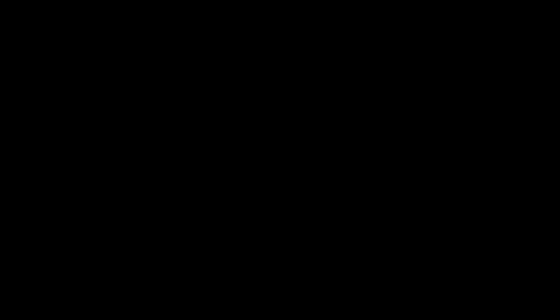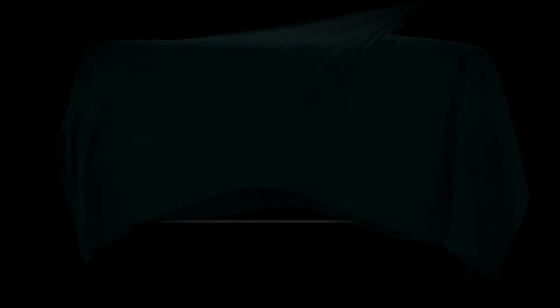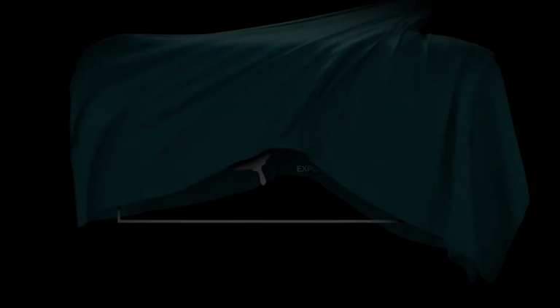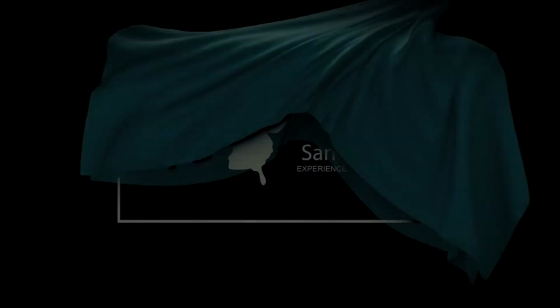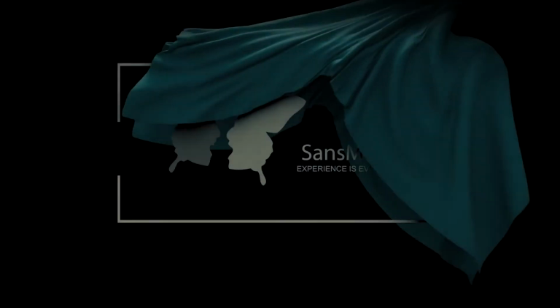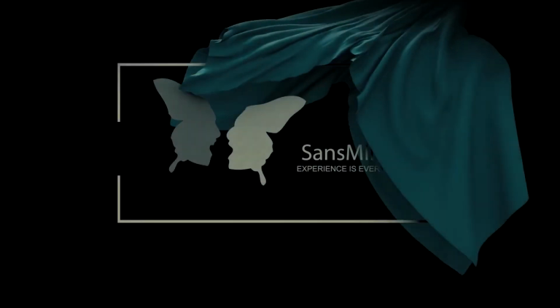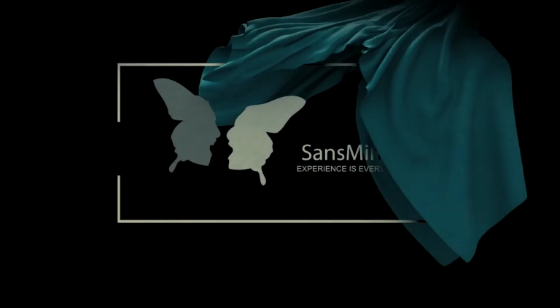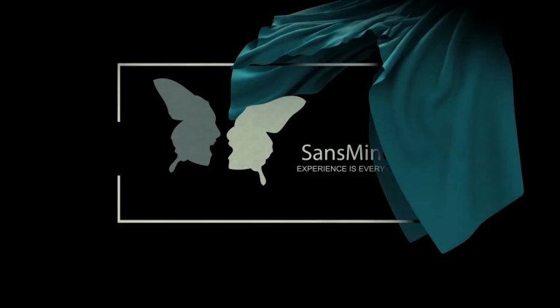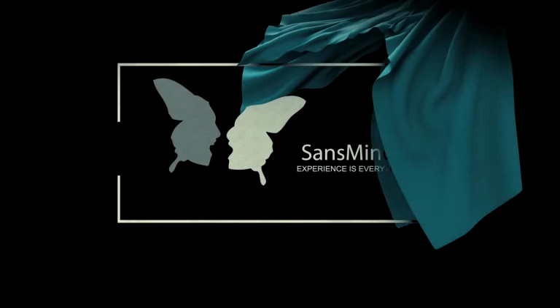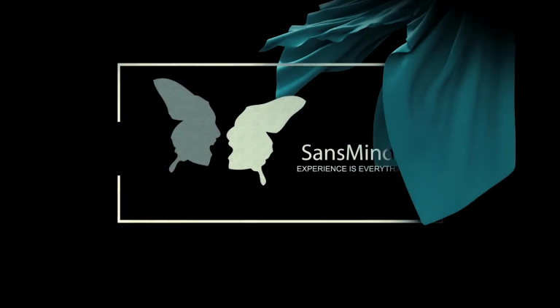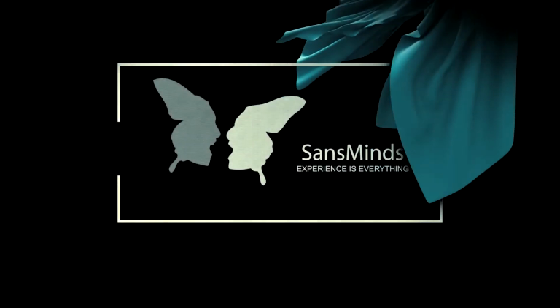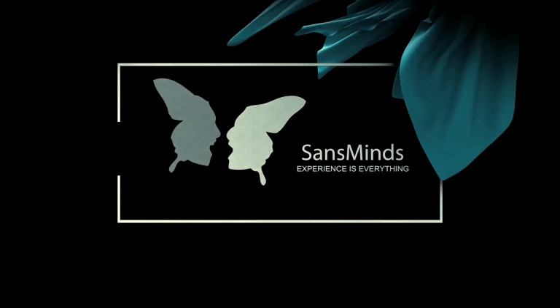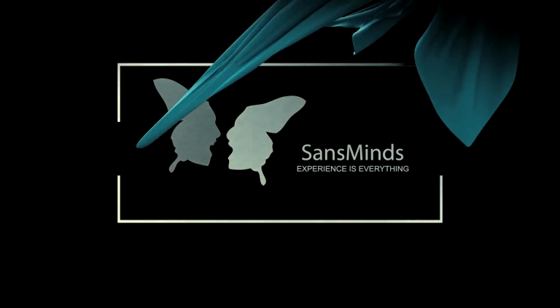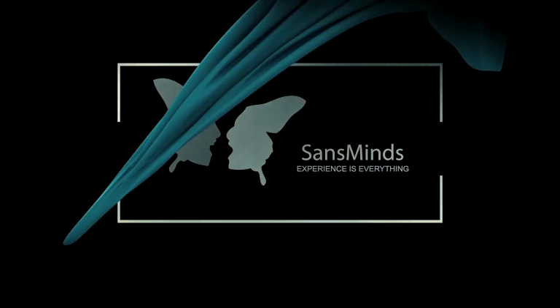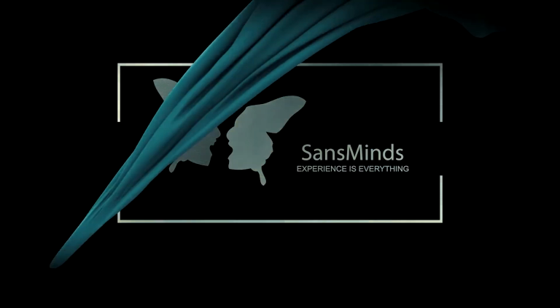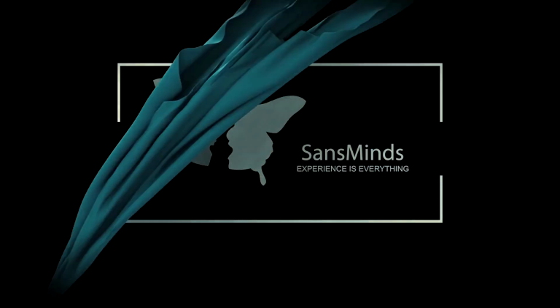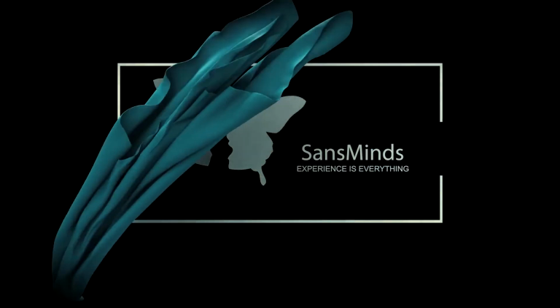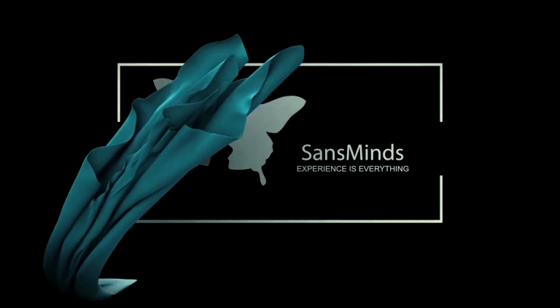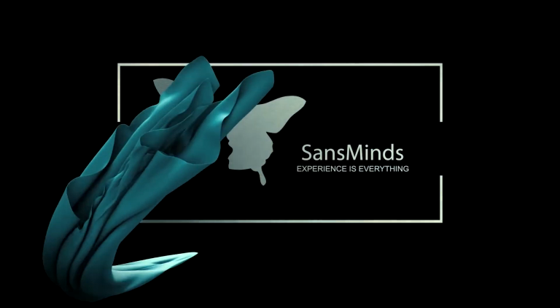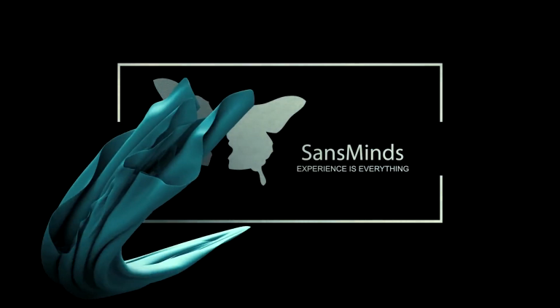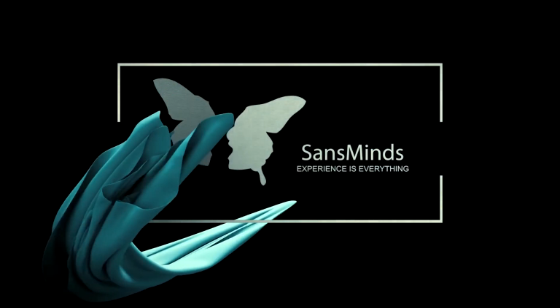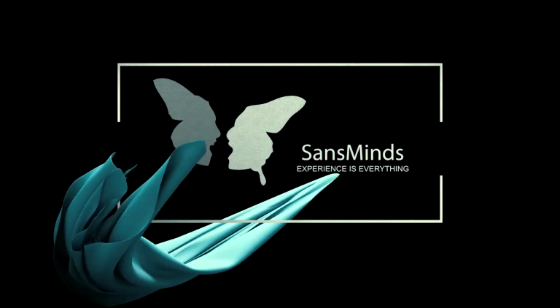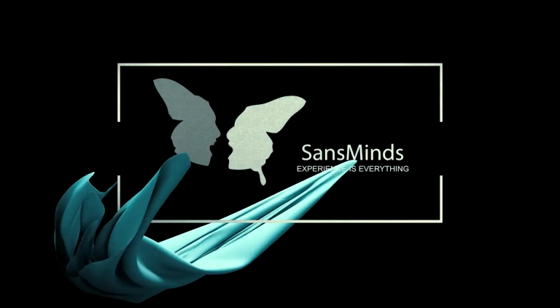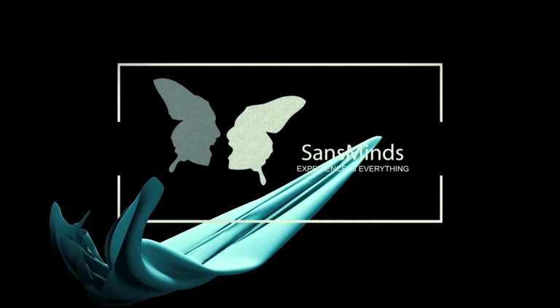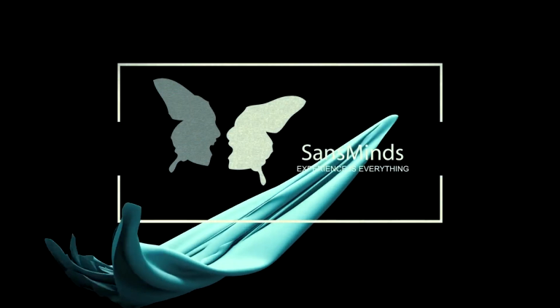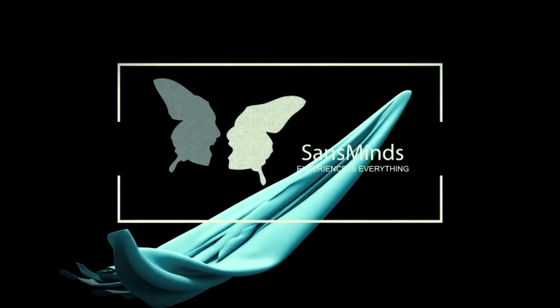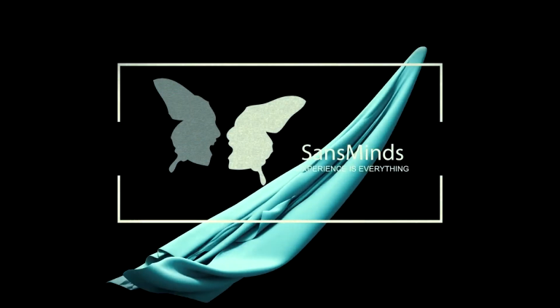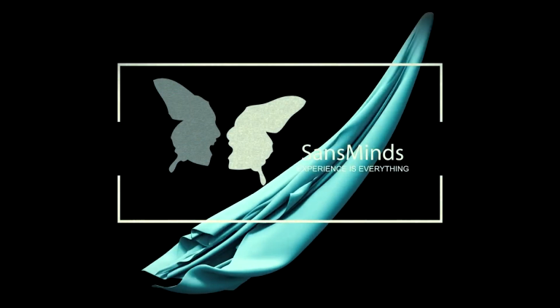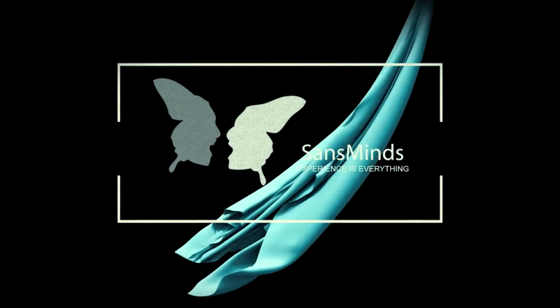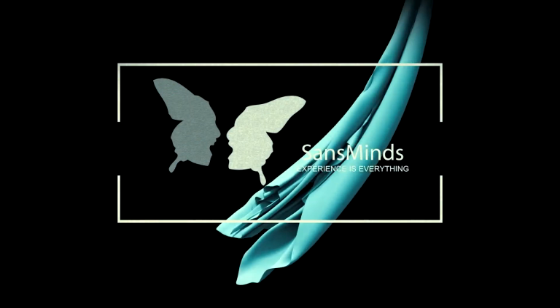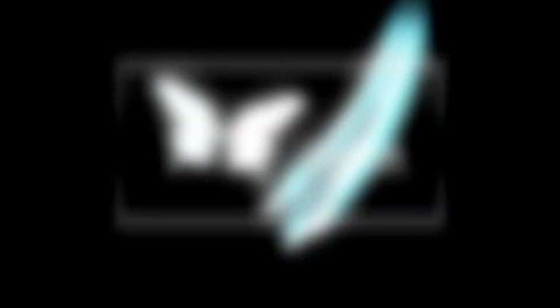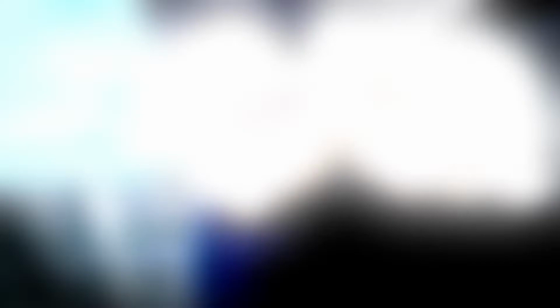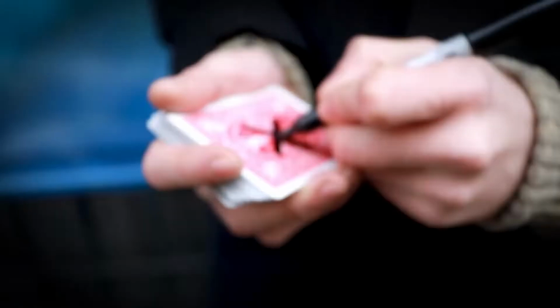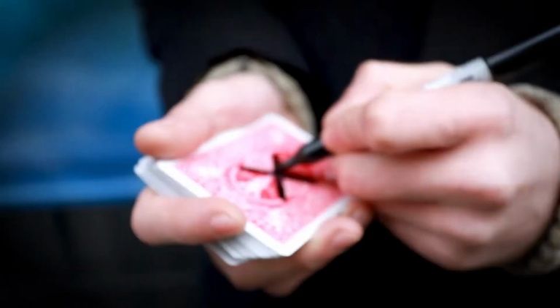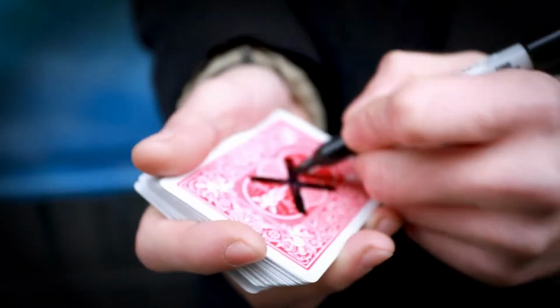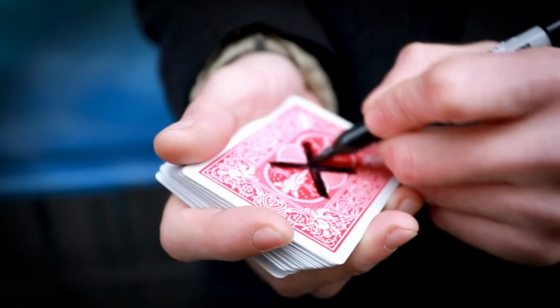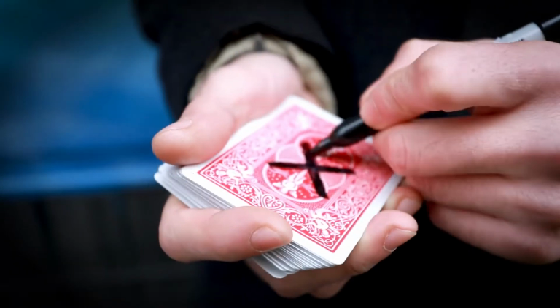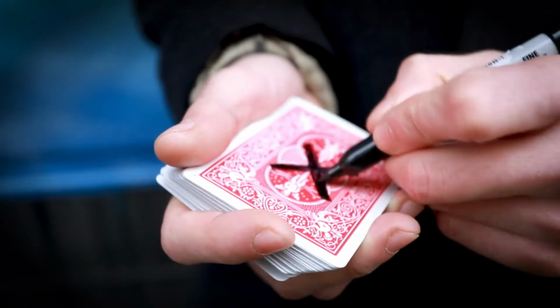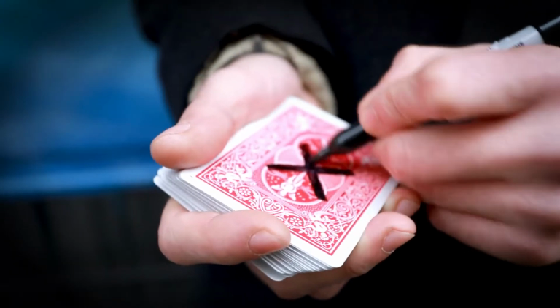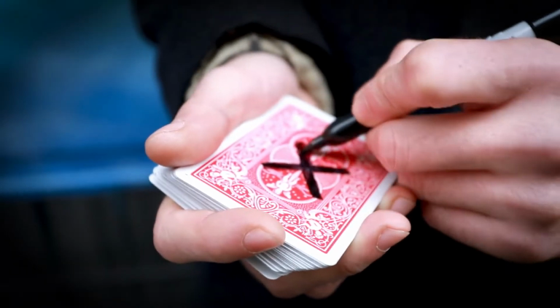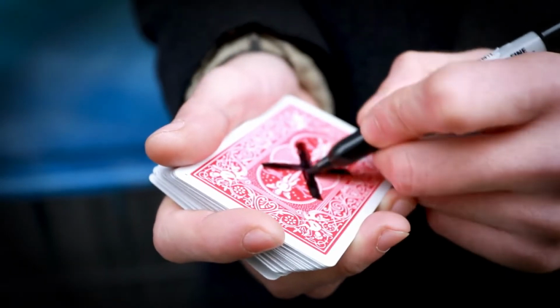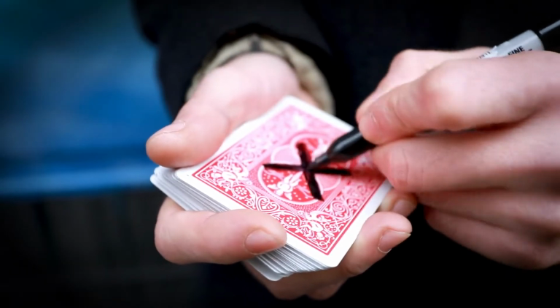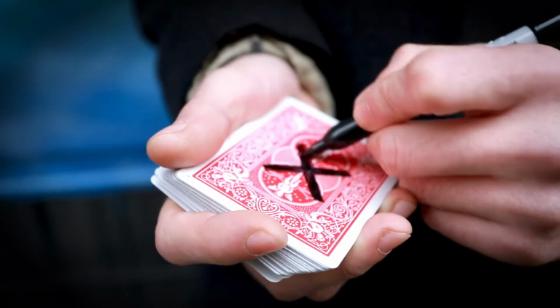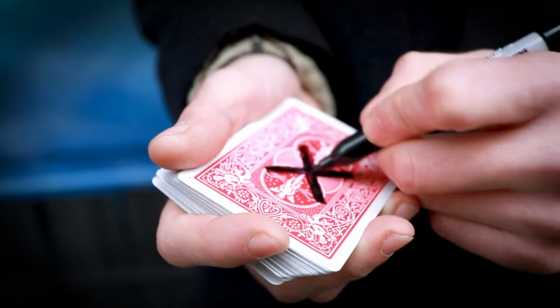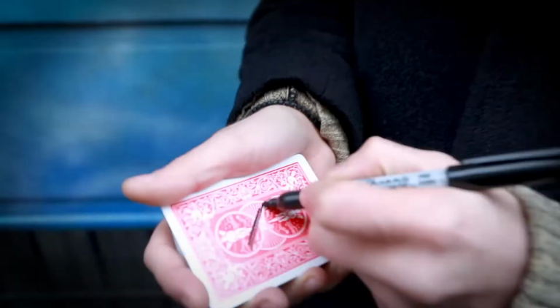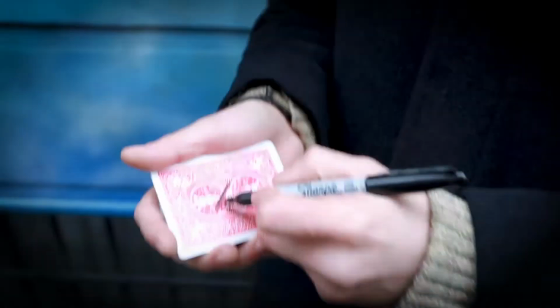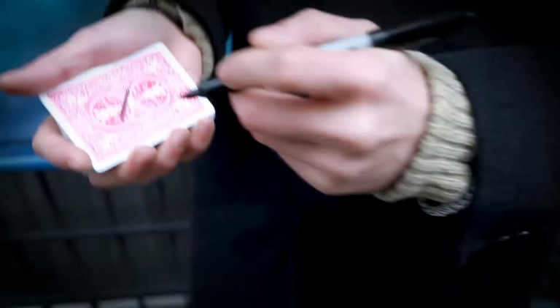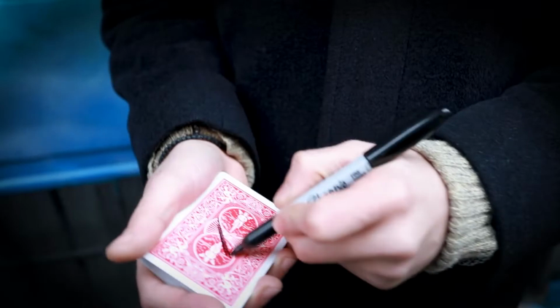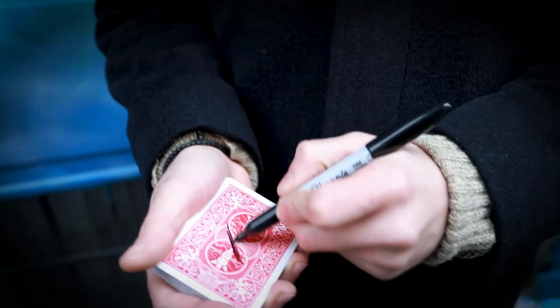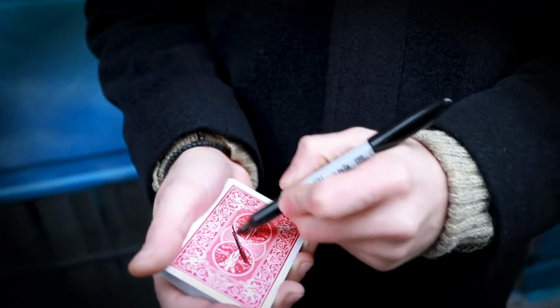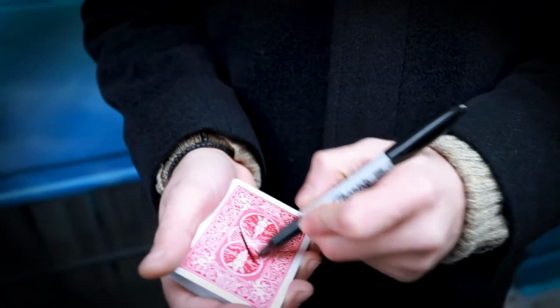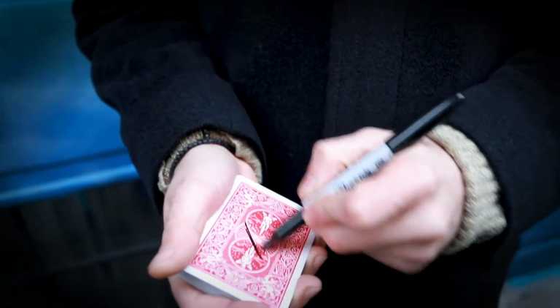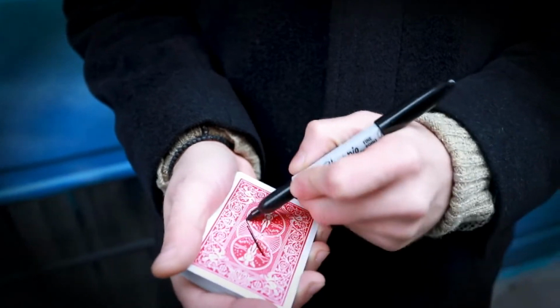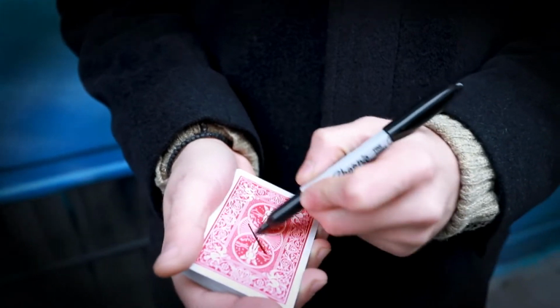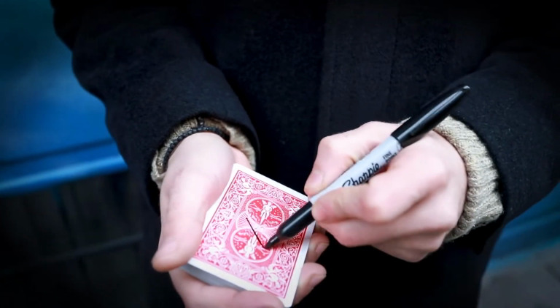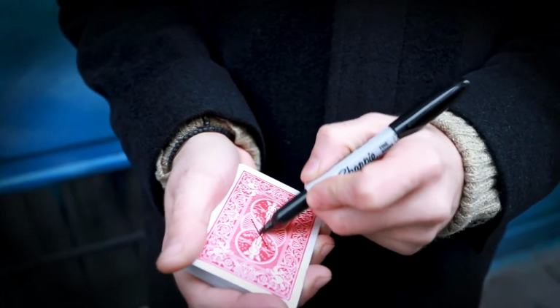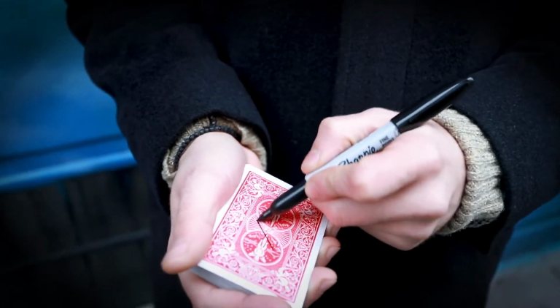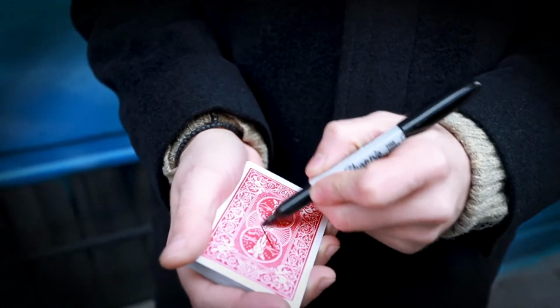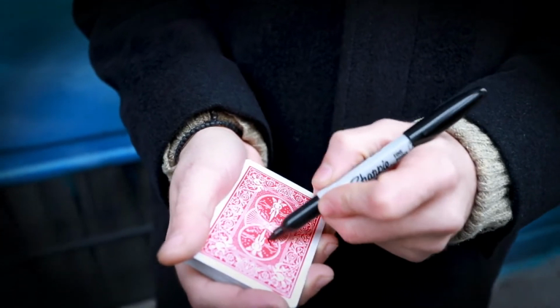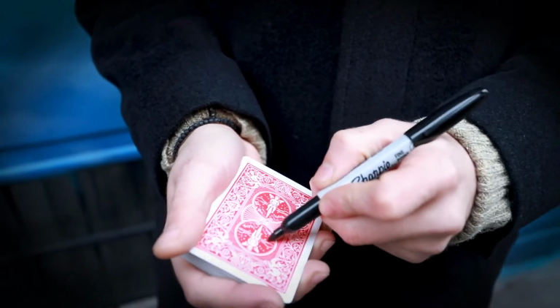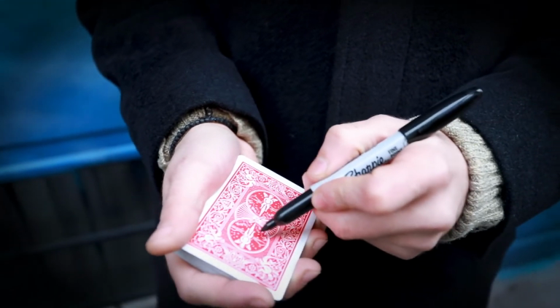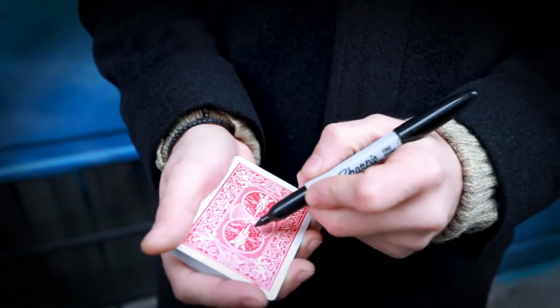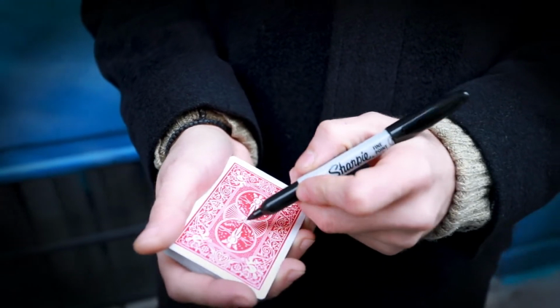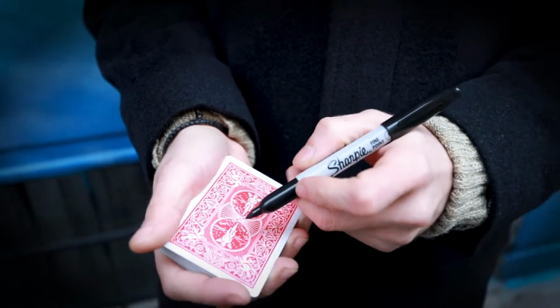Magic is a treasure worth finding. But in order to find something, it must be lost in the first place.